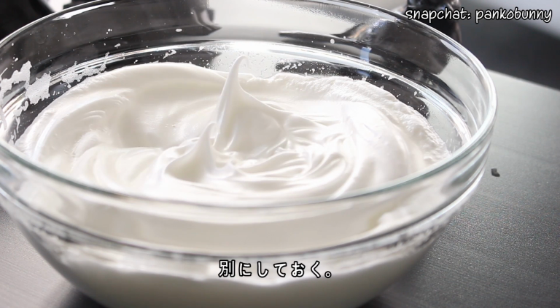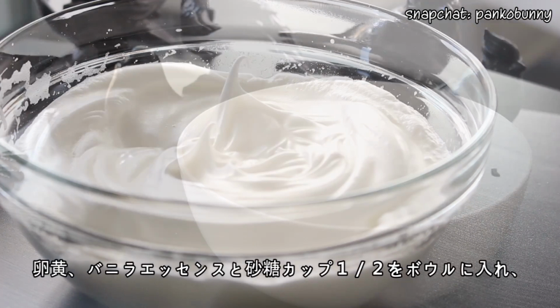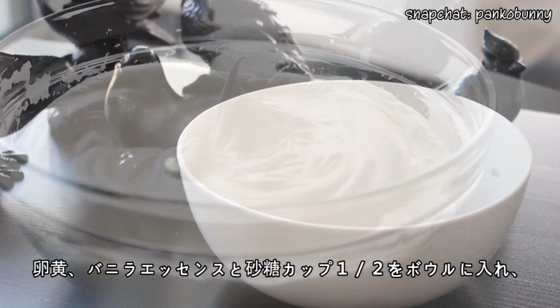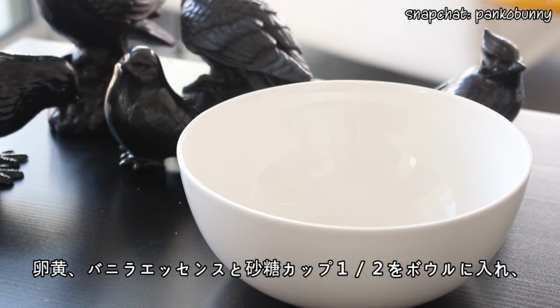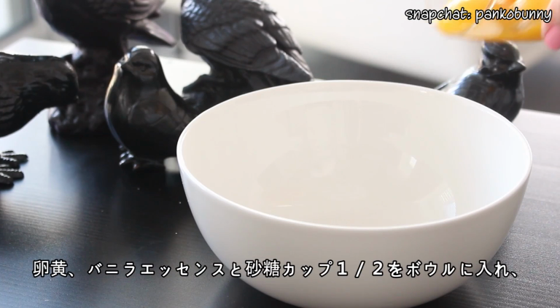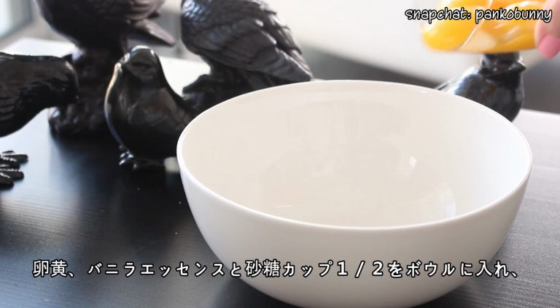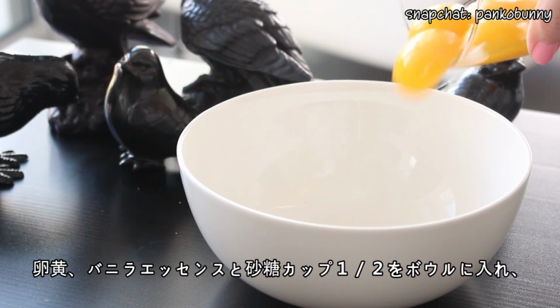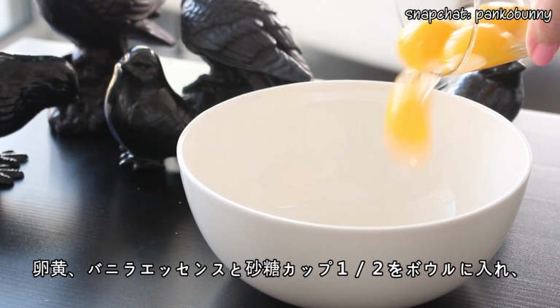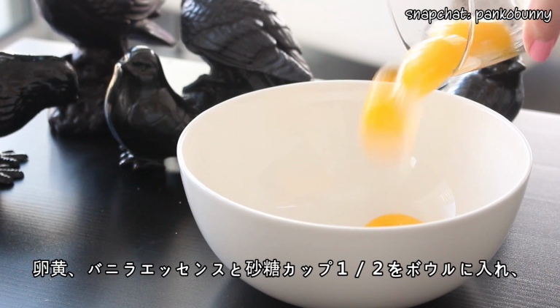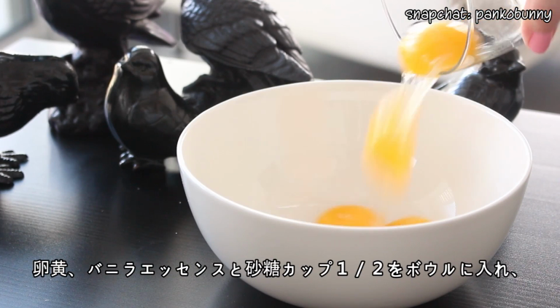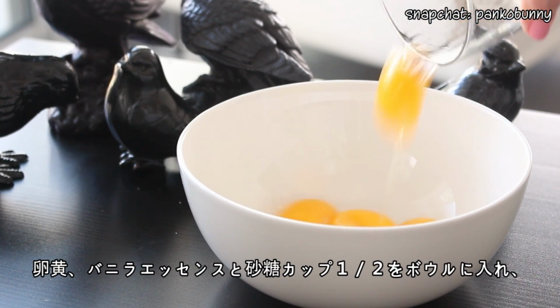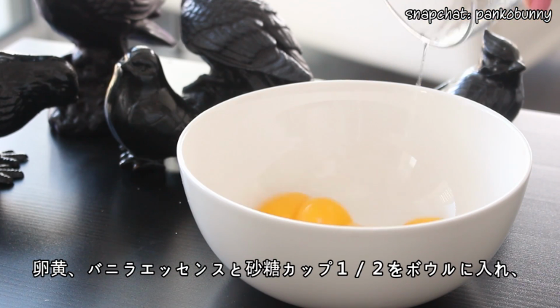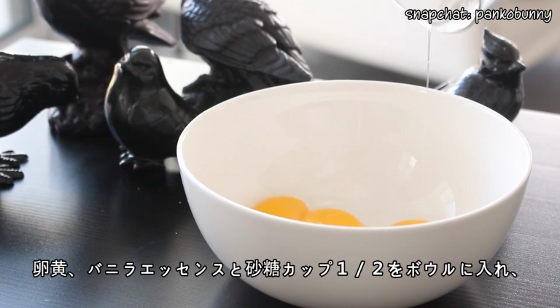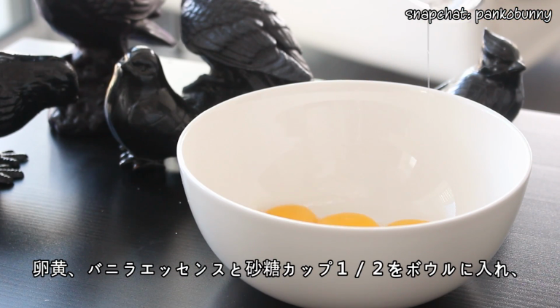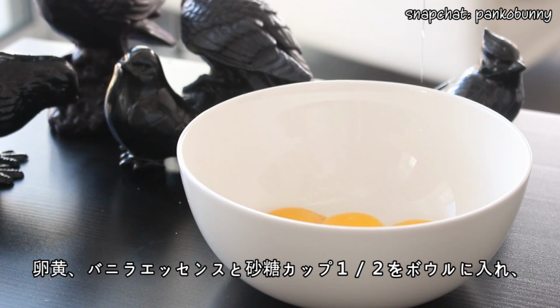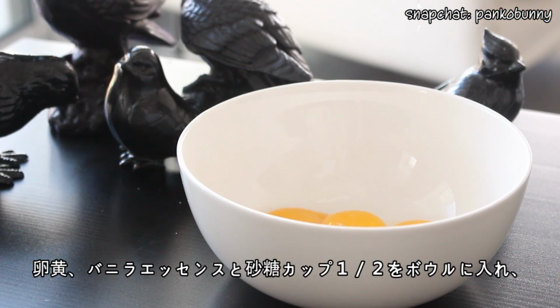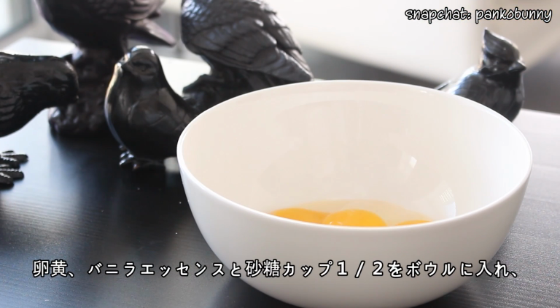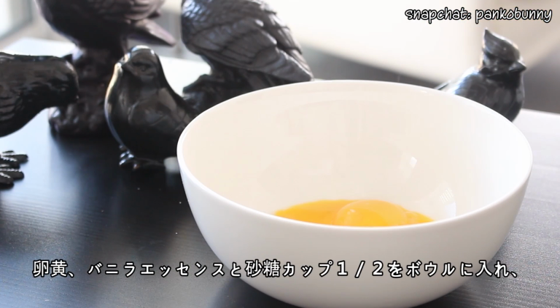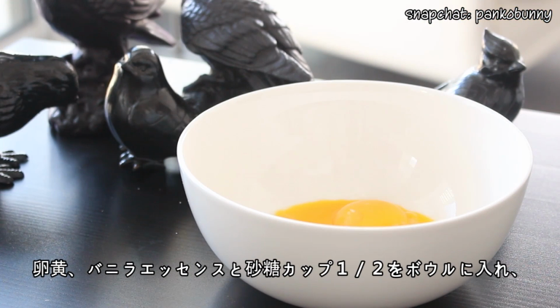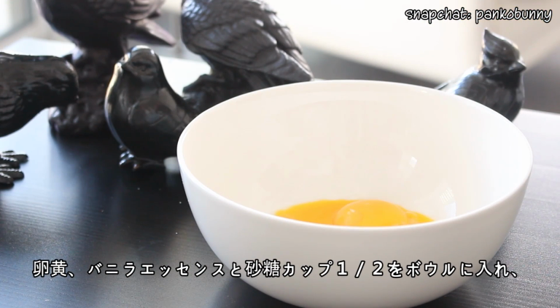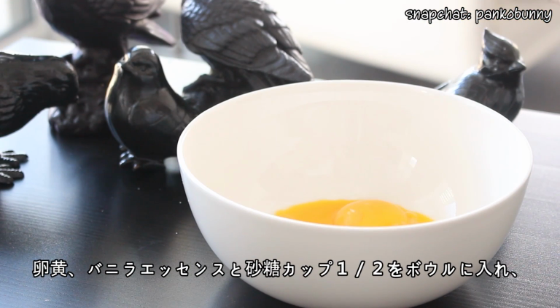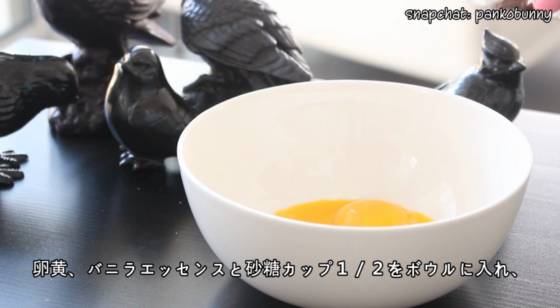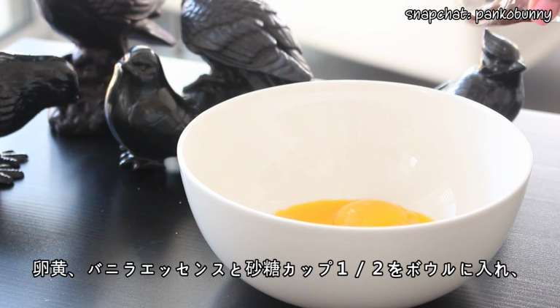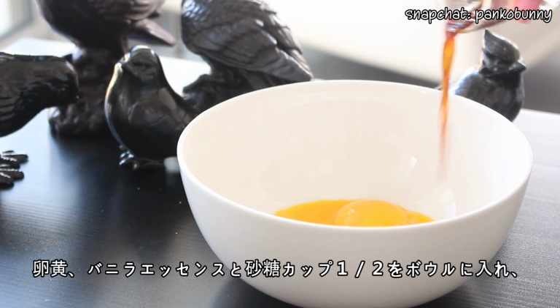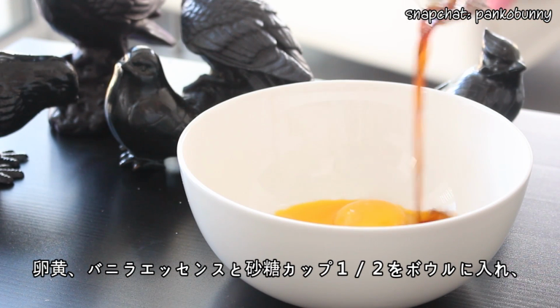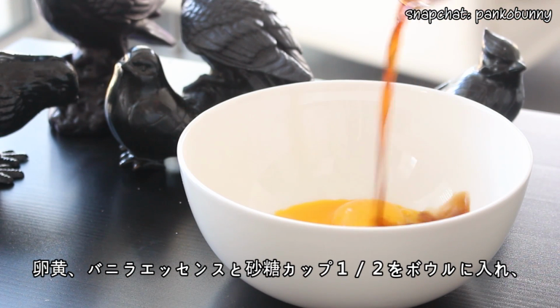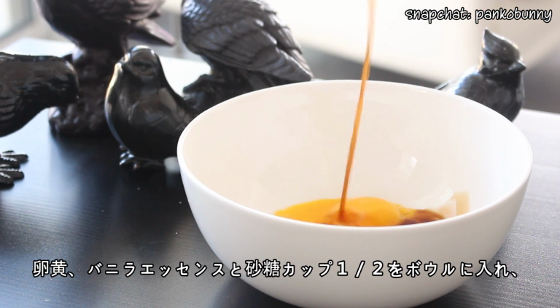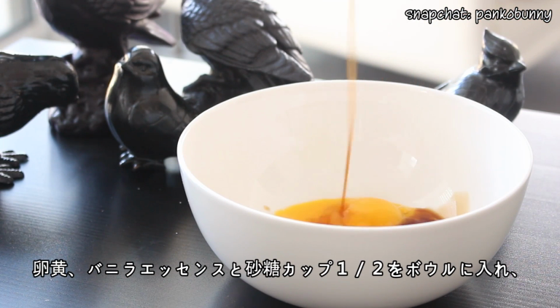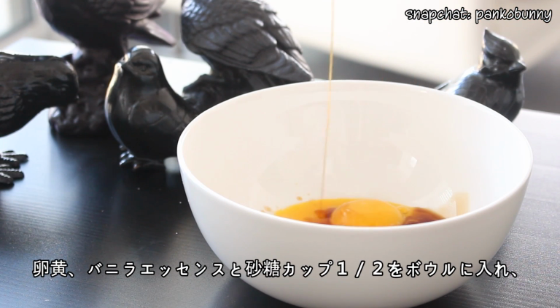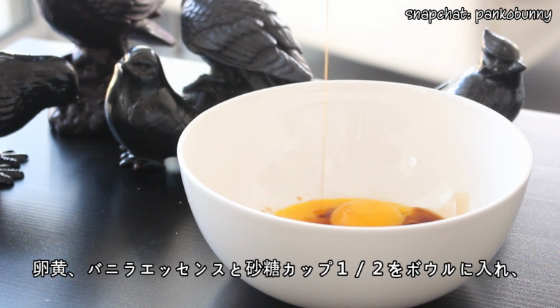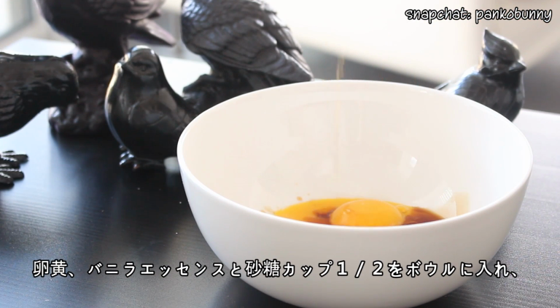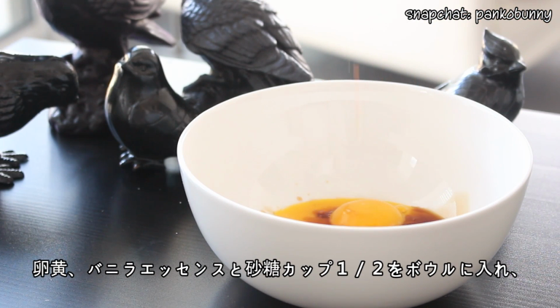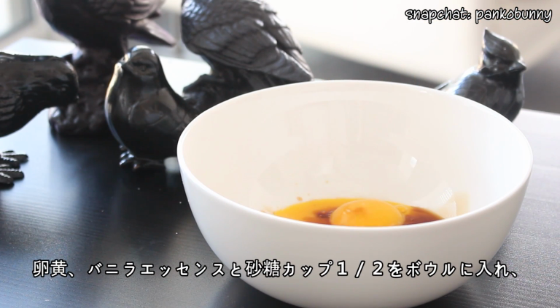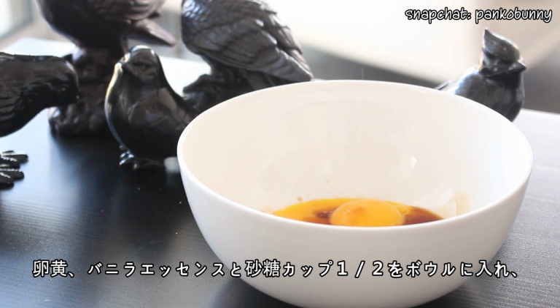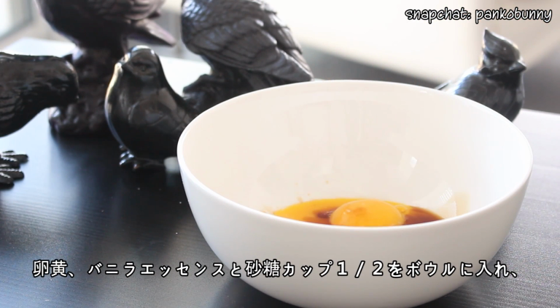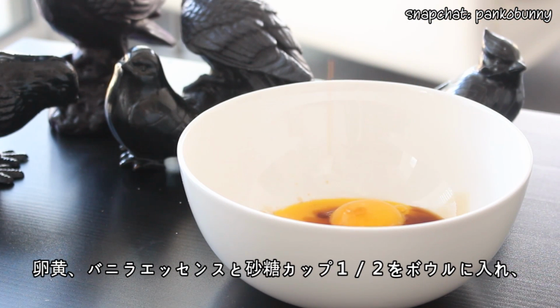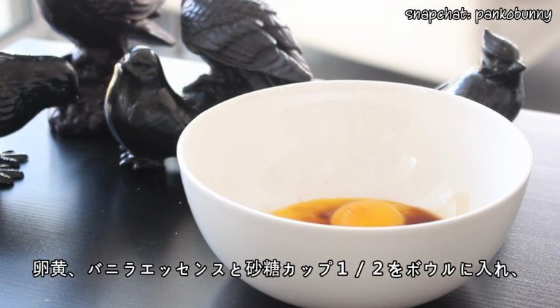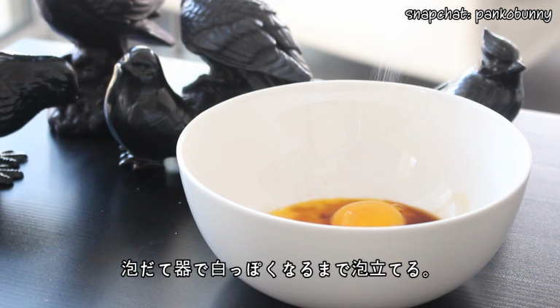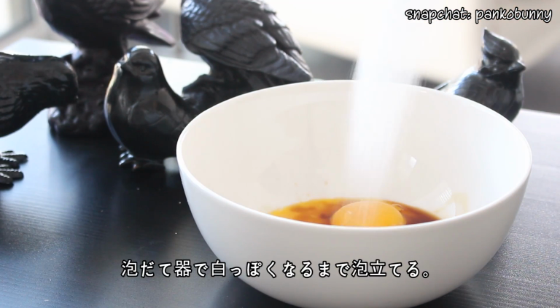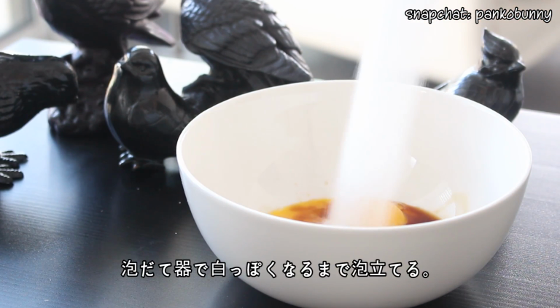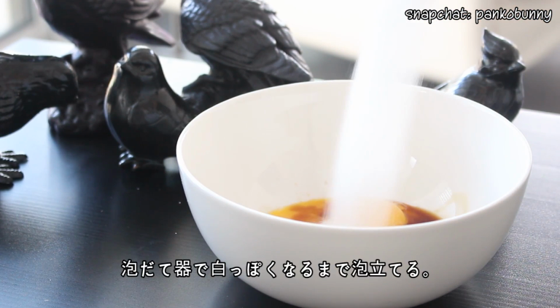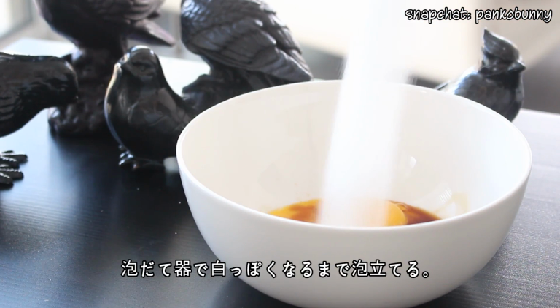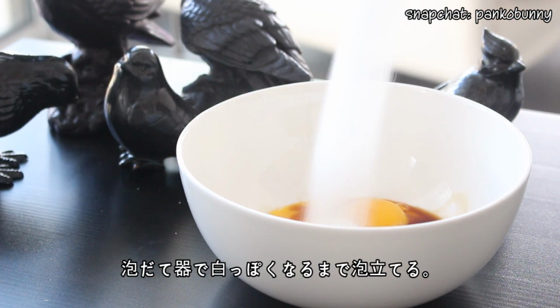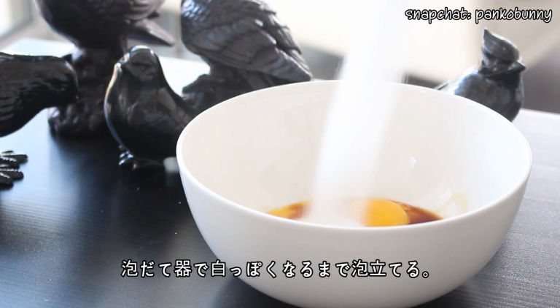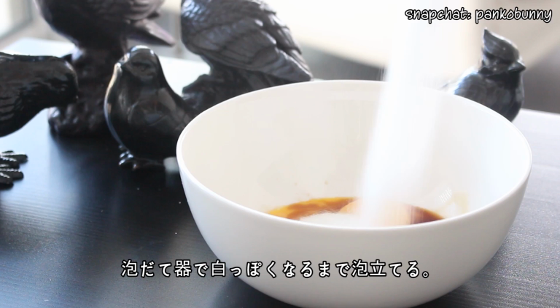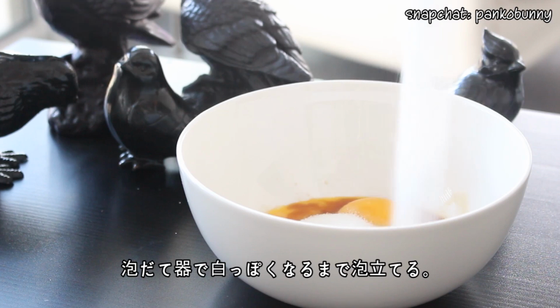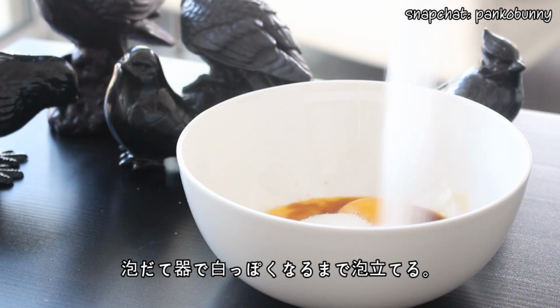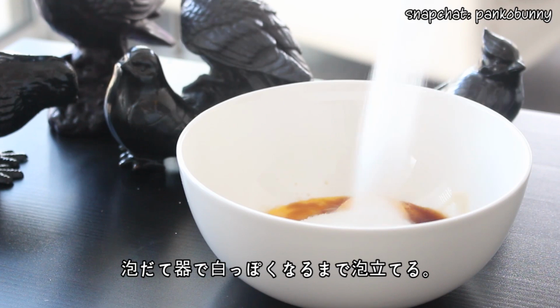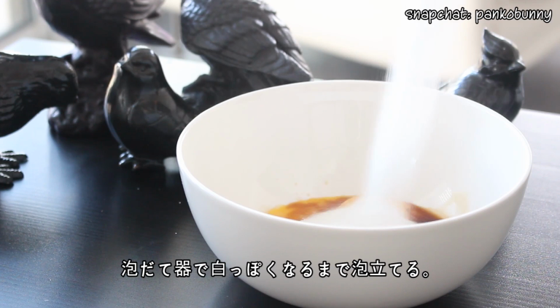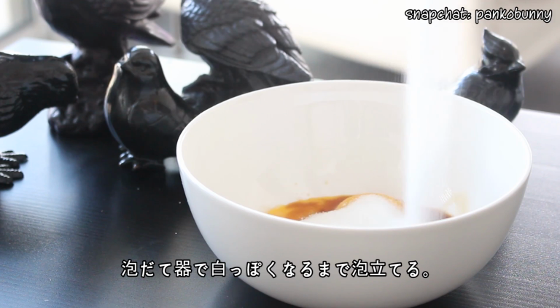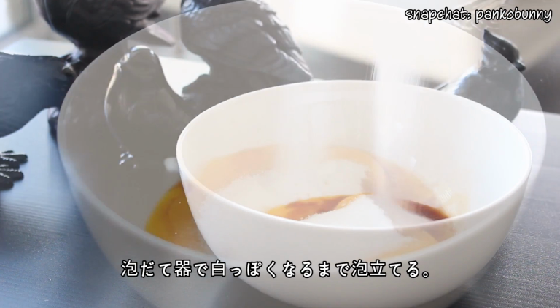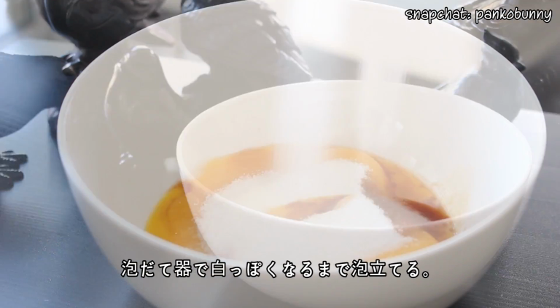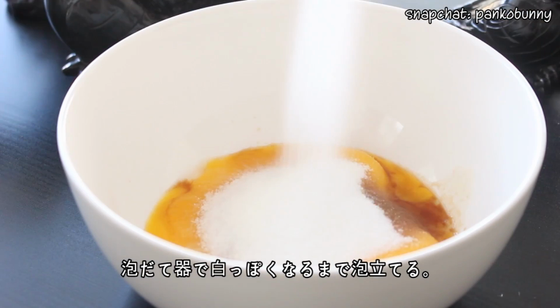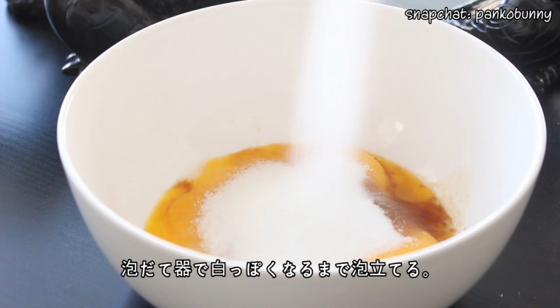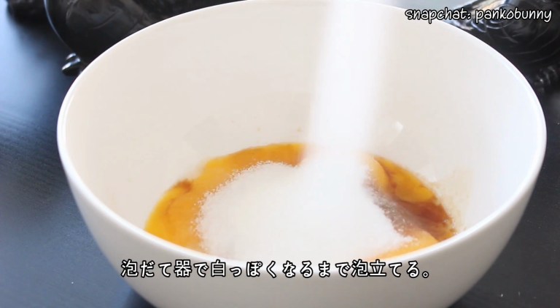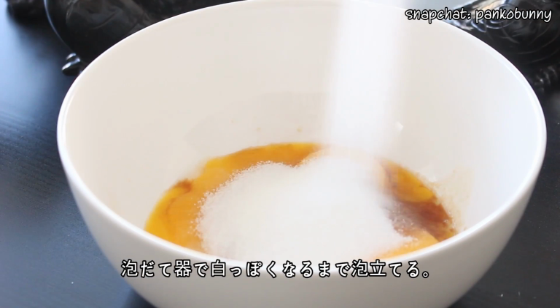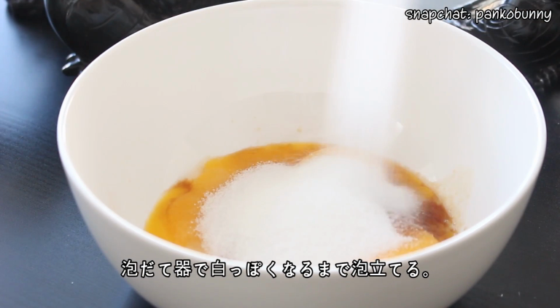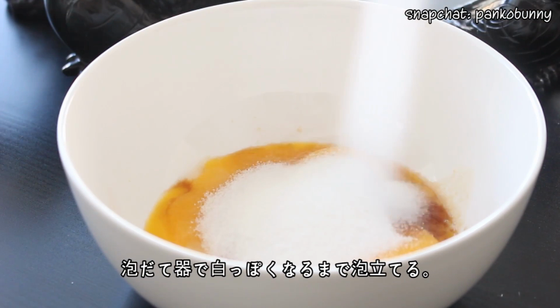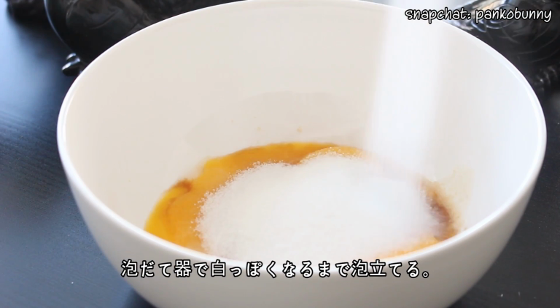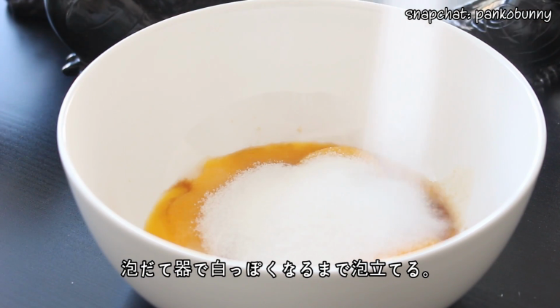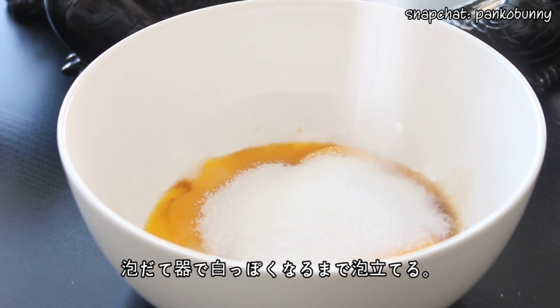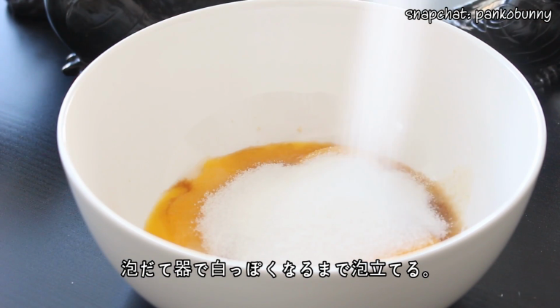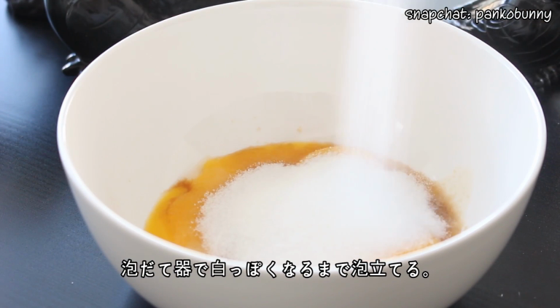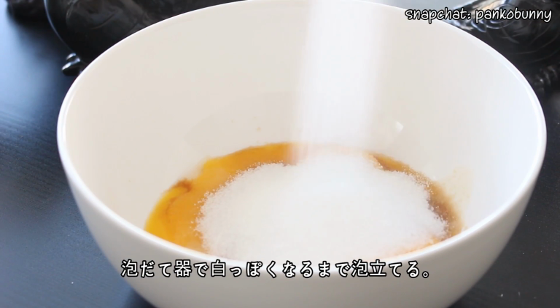Then place the egg yolks, vanilla extract and half a cup of sugar in a large bowl and beat with an electric mixer until the eggs are pale and thick.